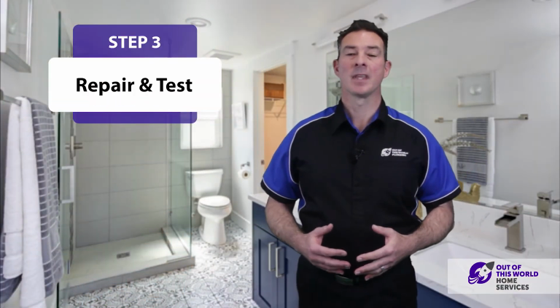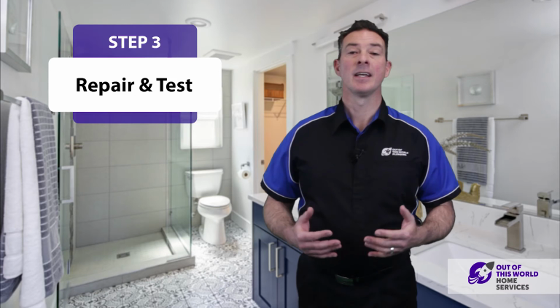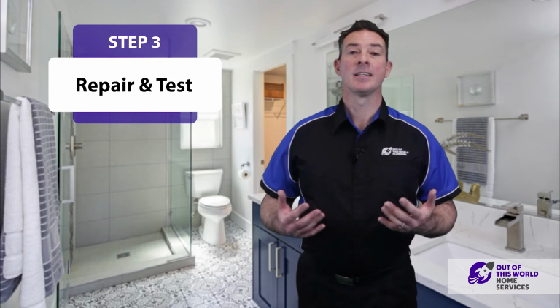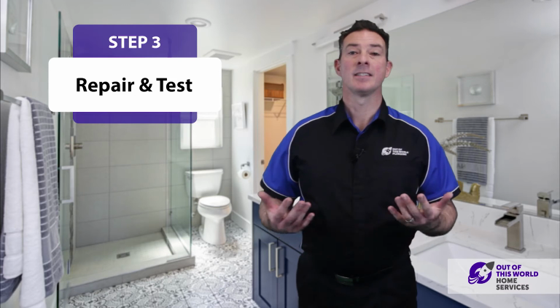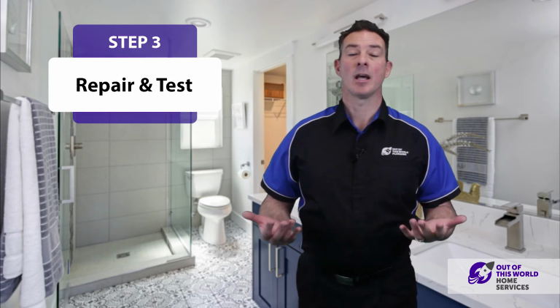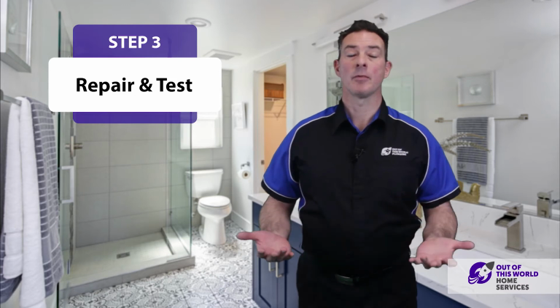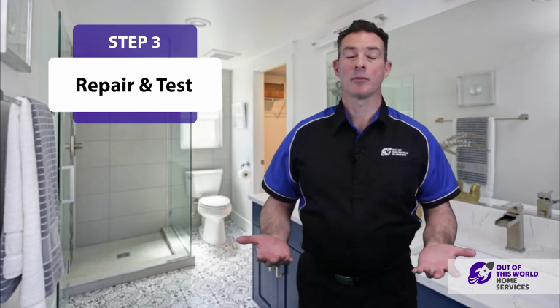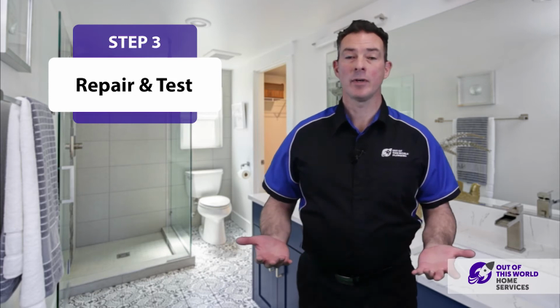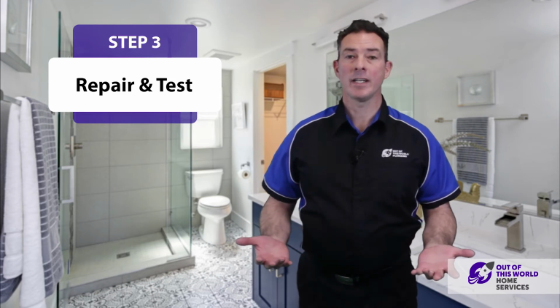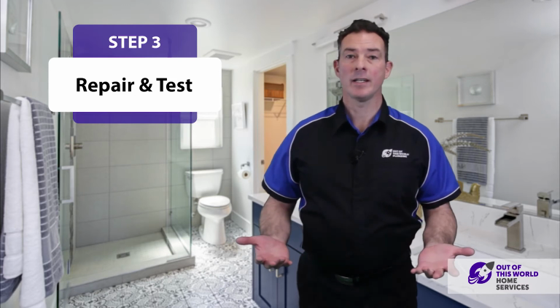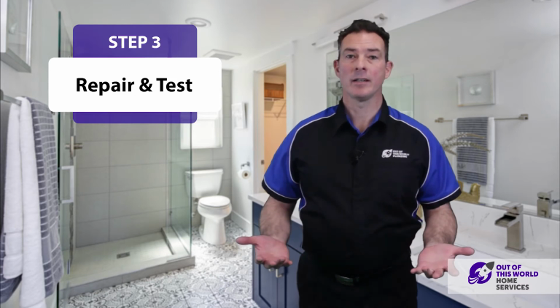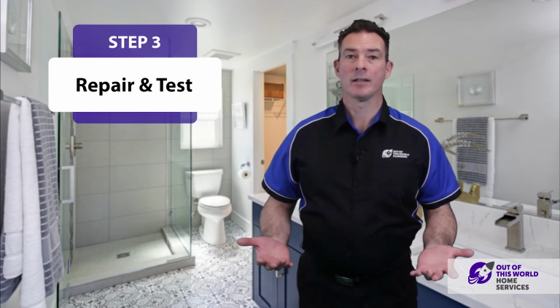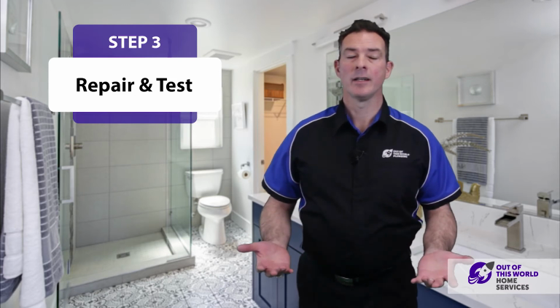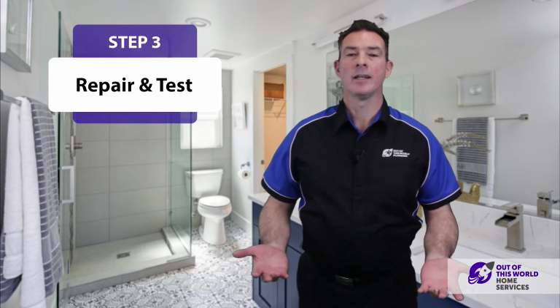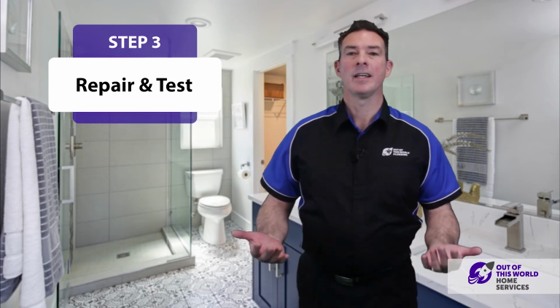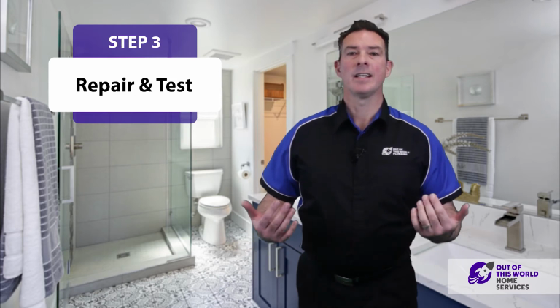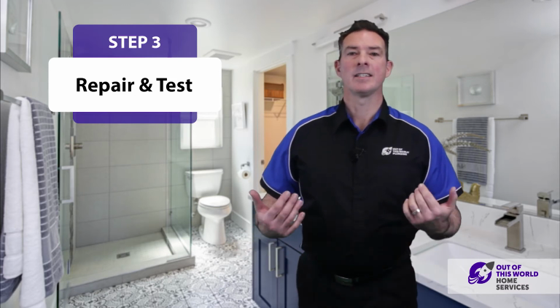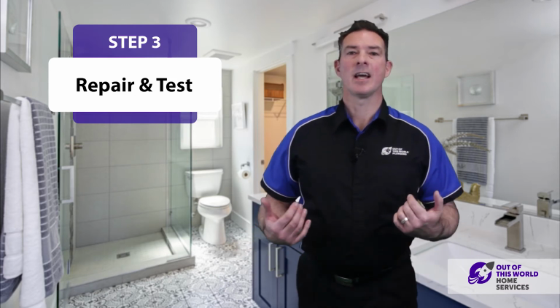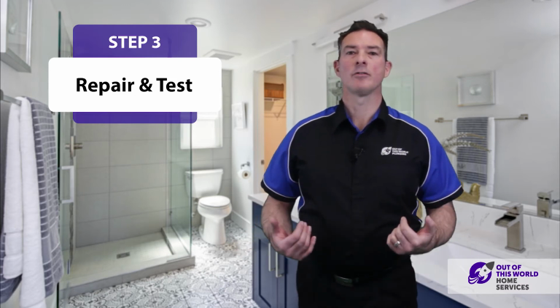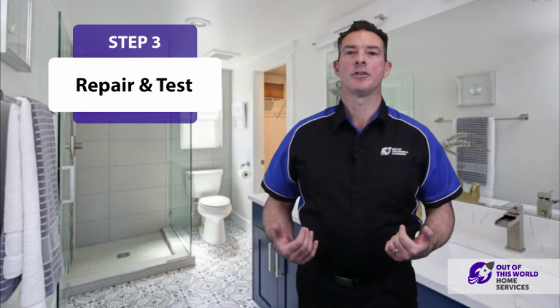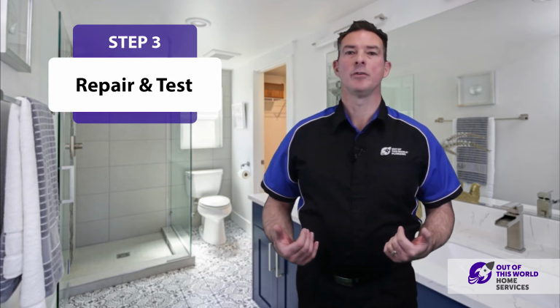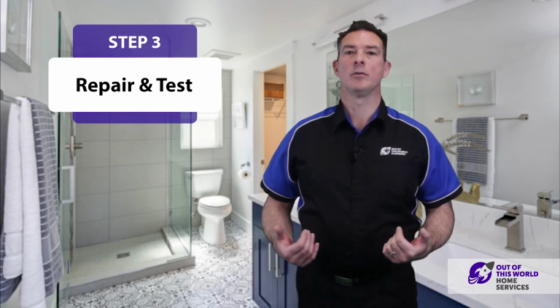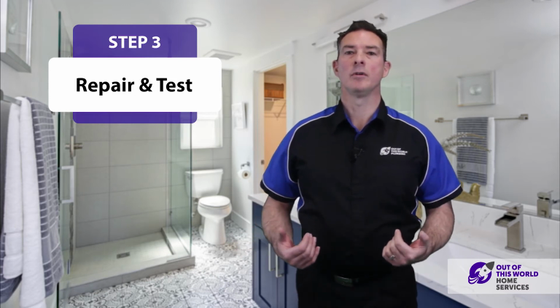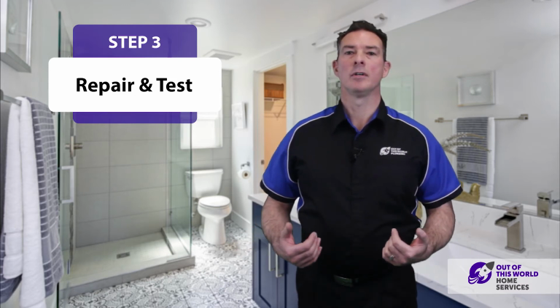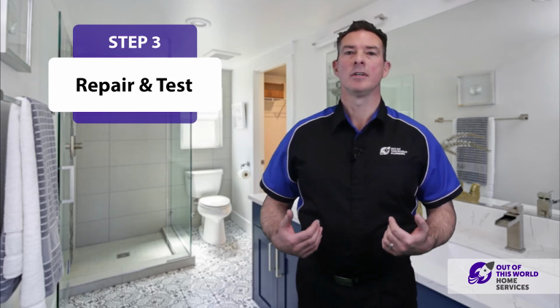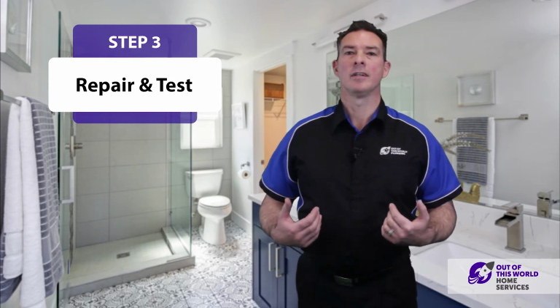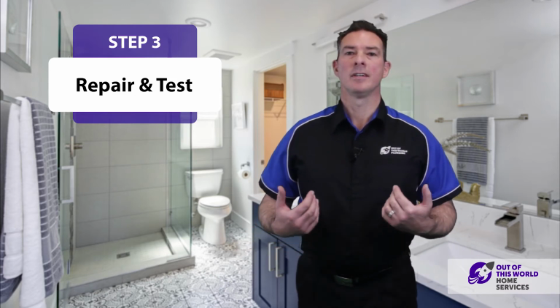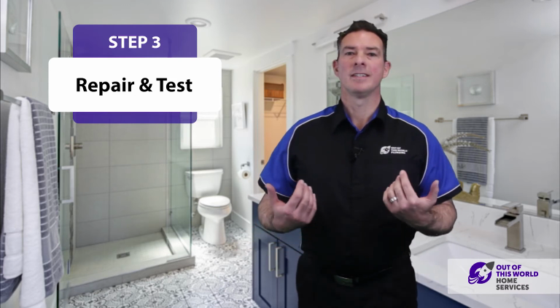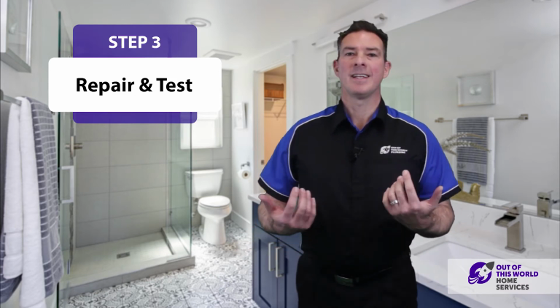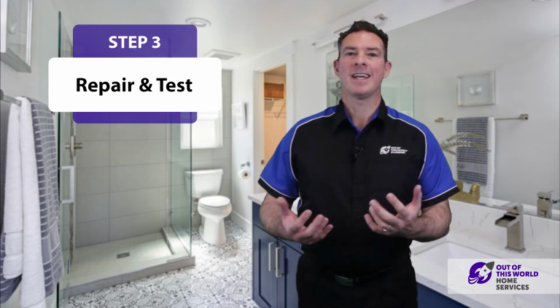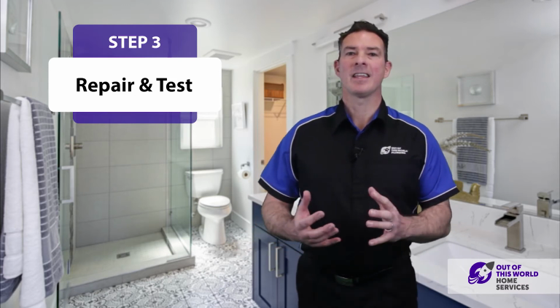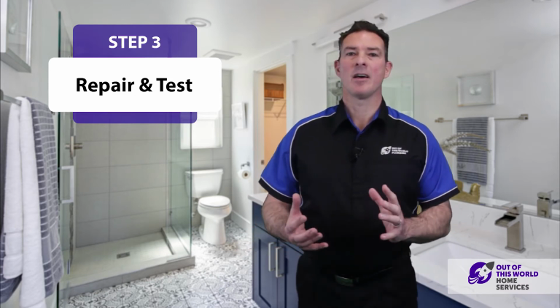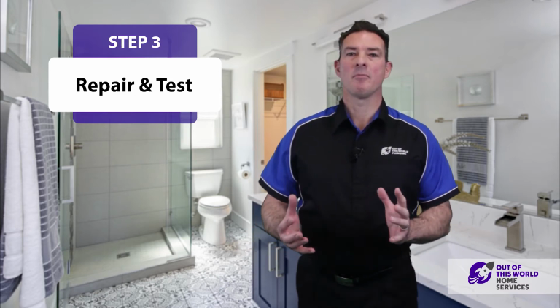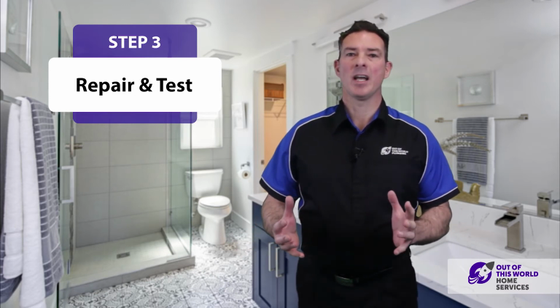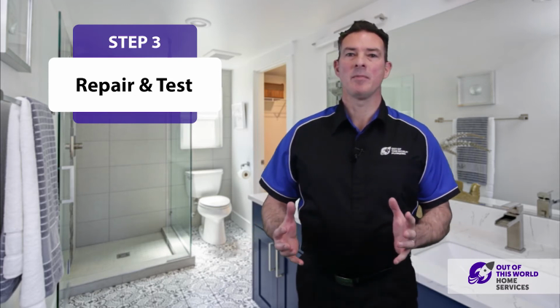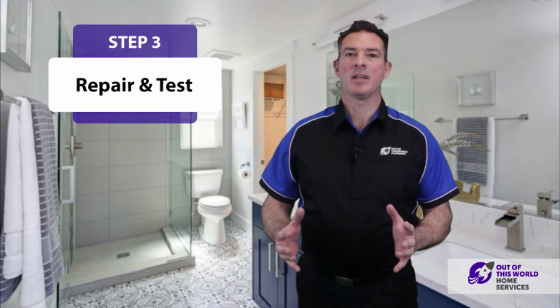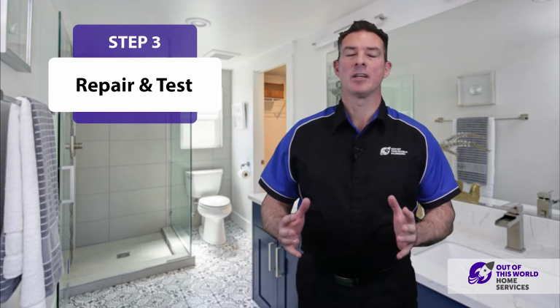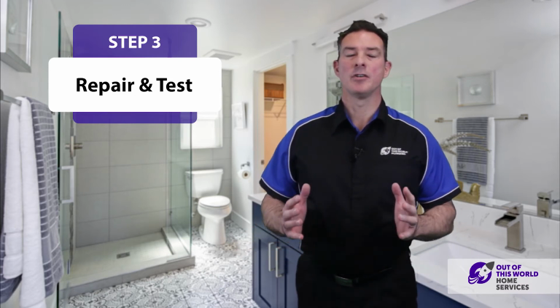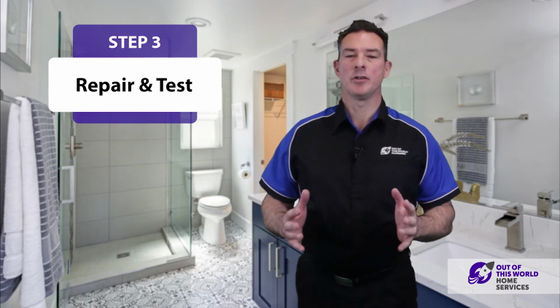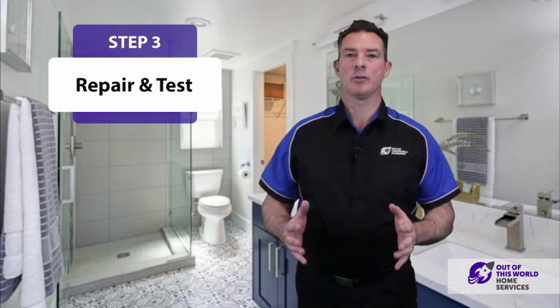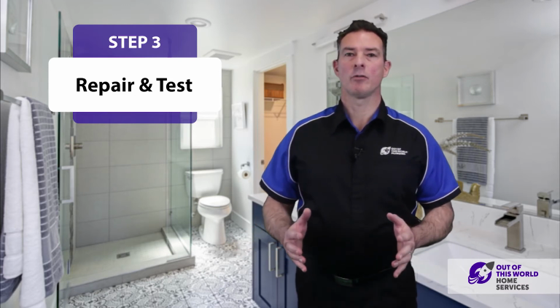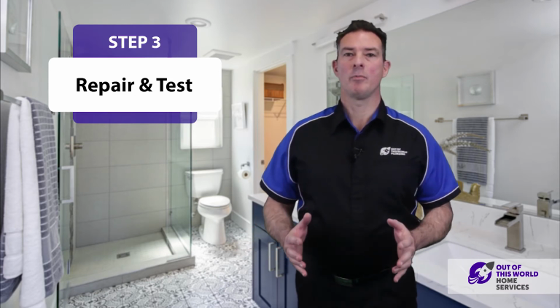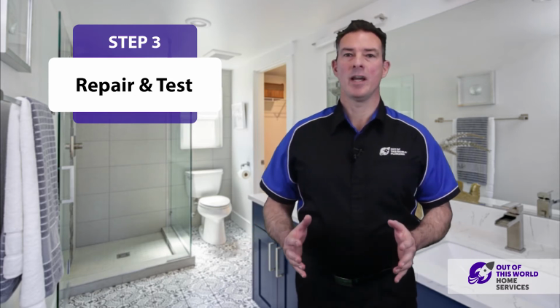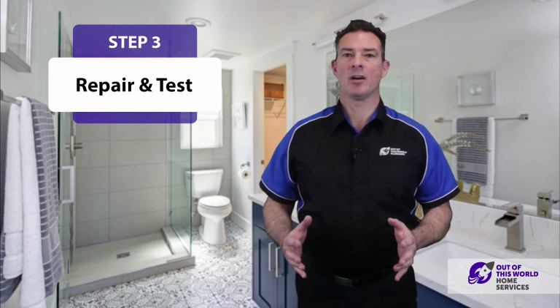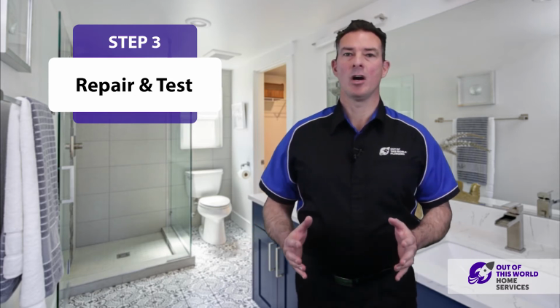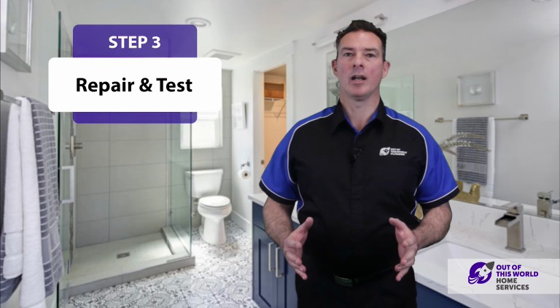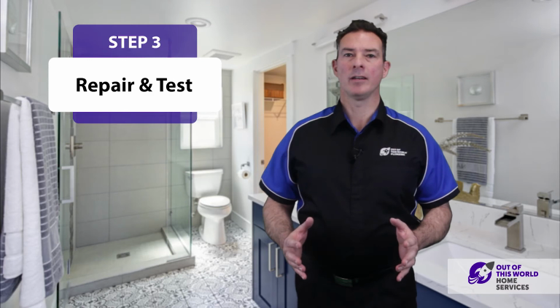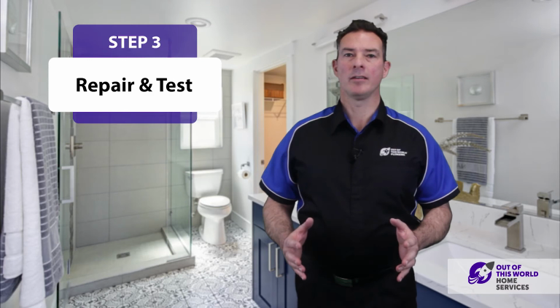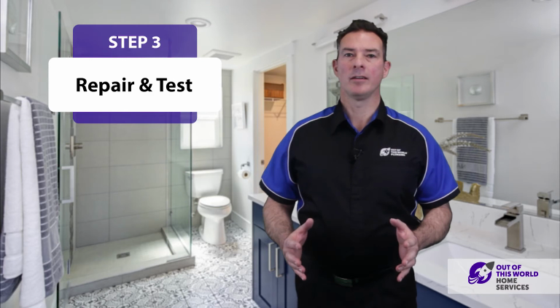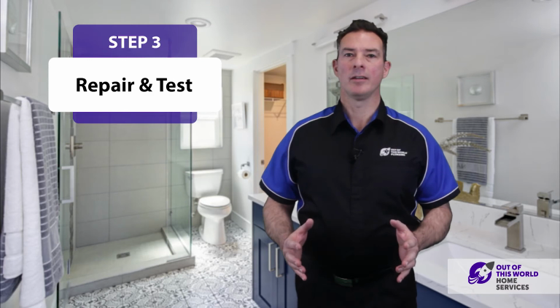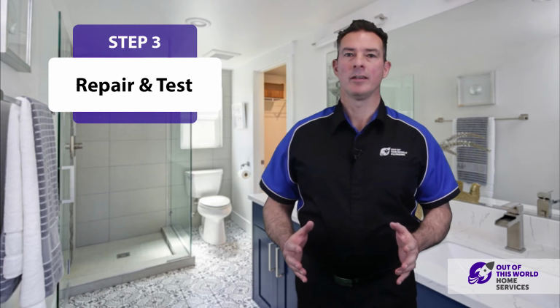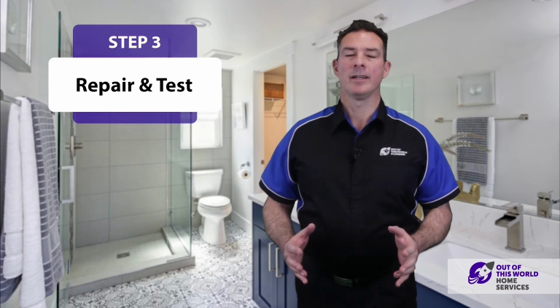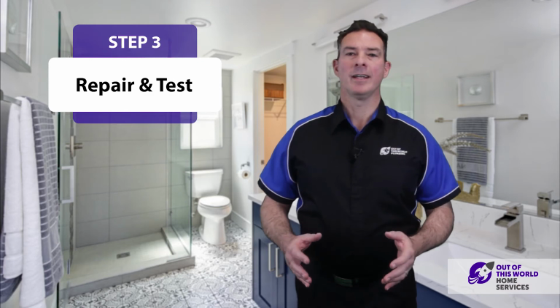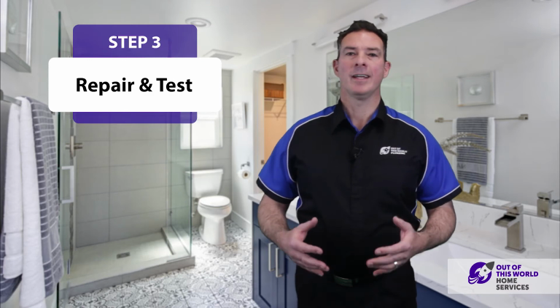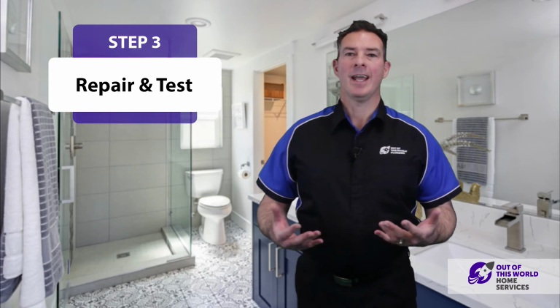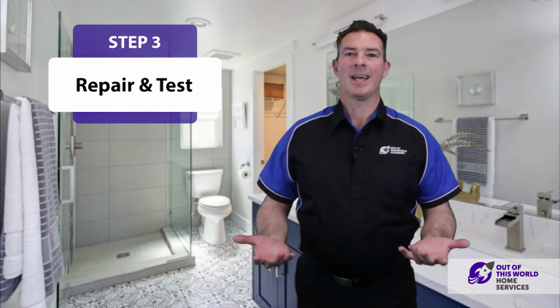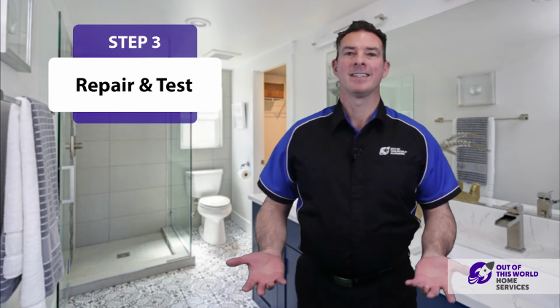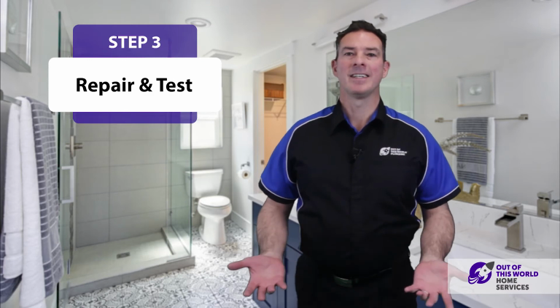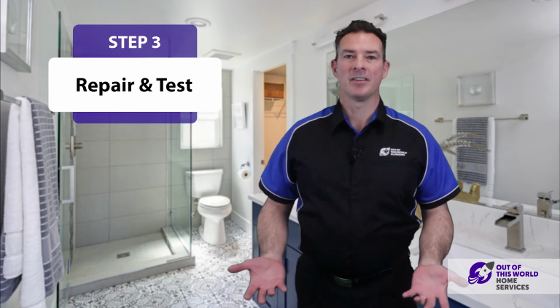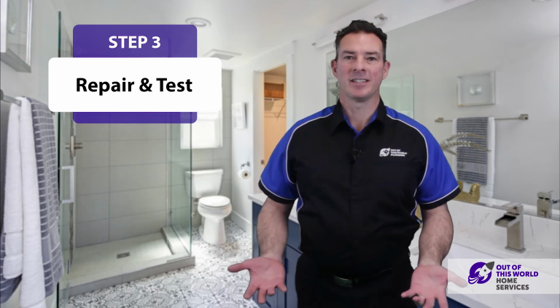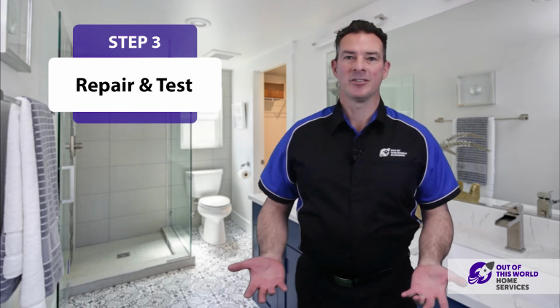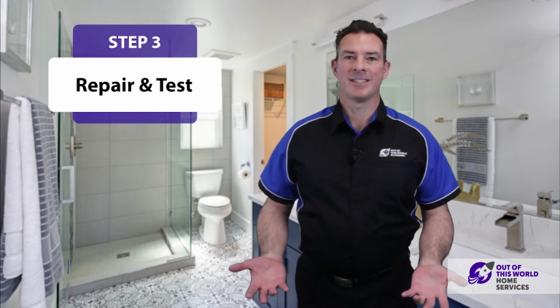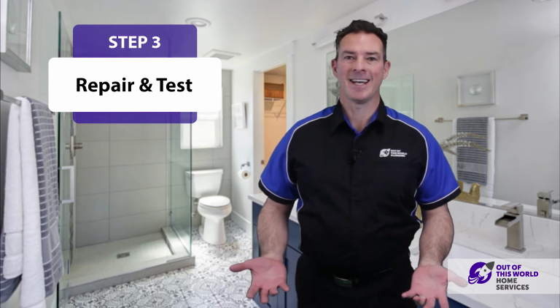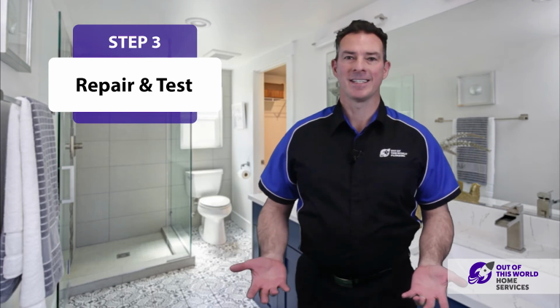Step three is to take that piping, do the repair on it, and give it a good test.